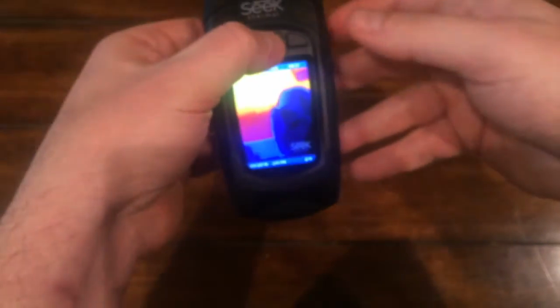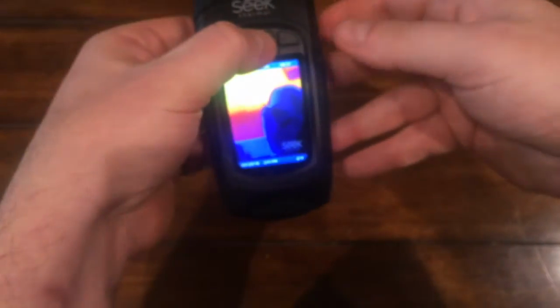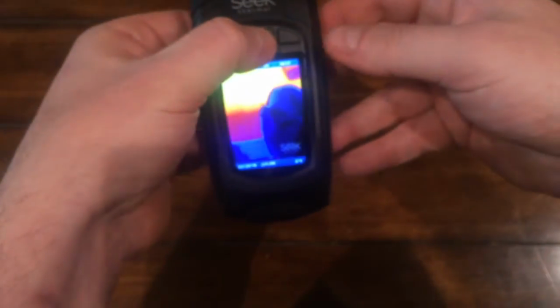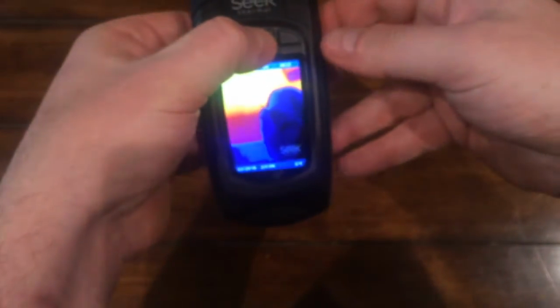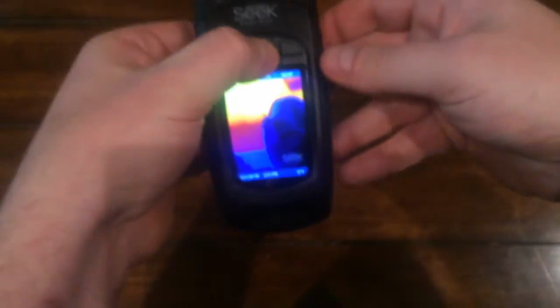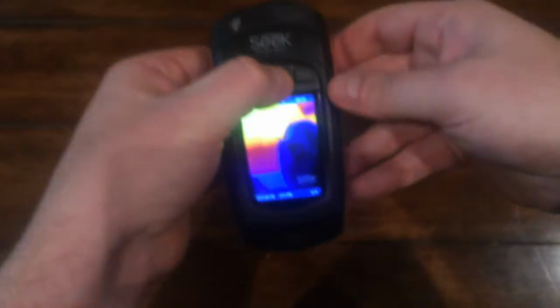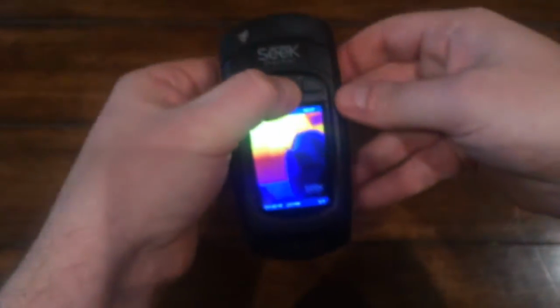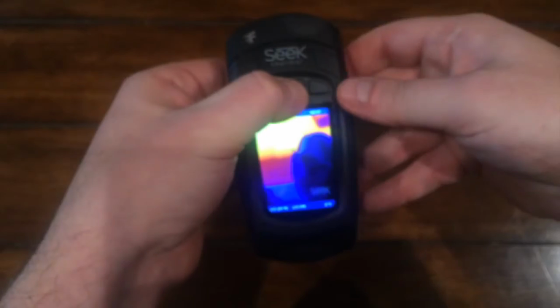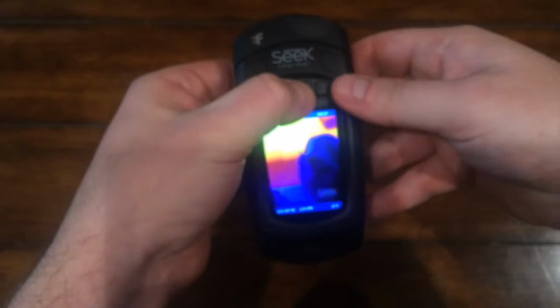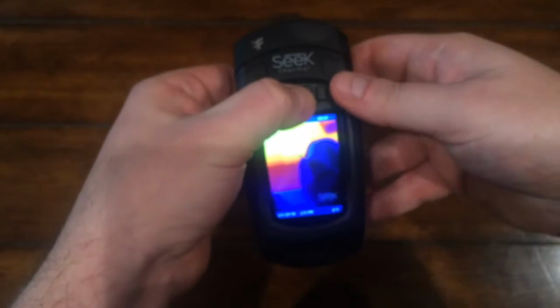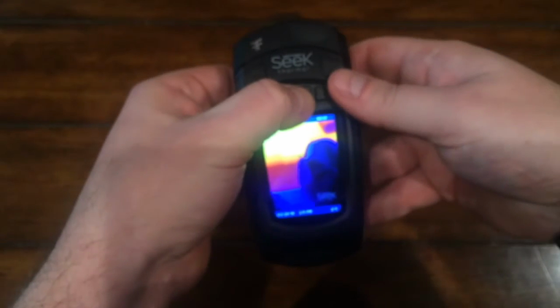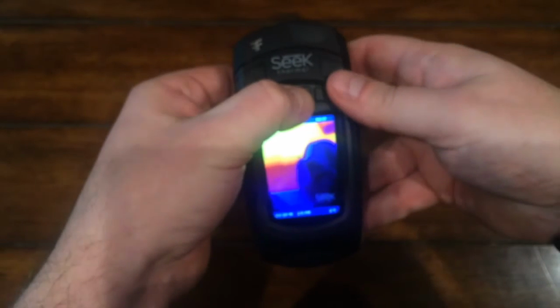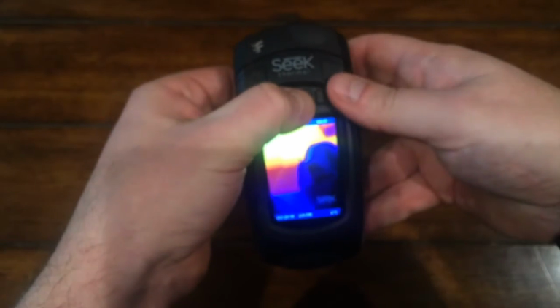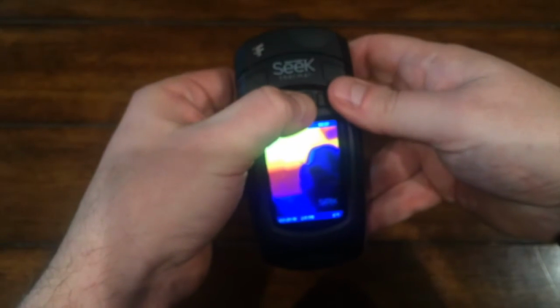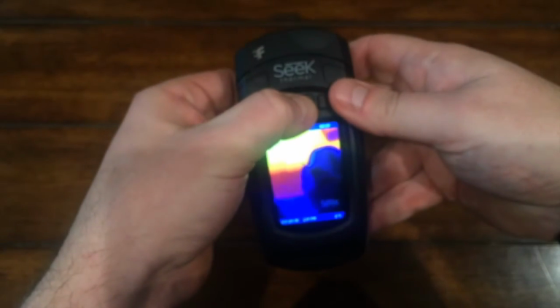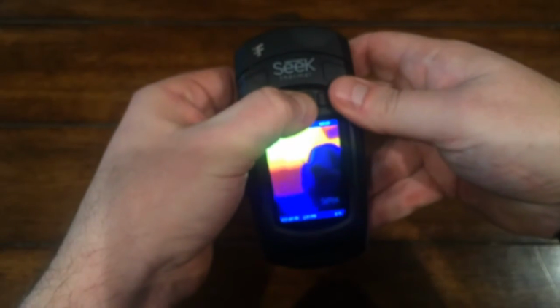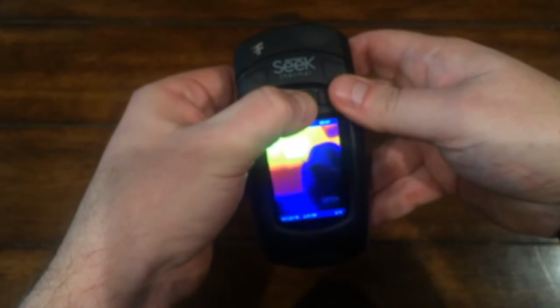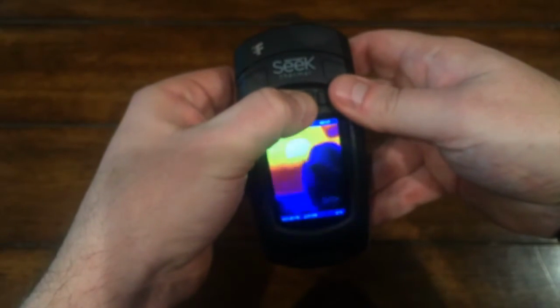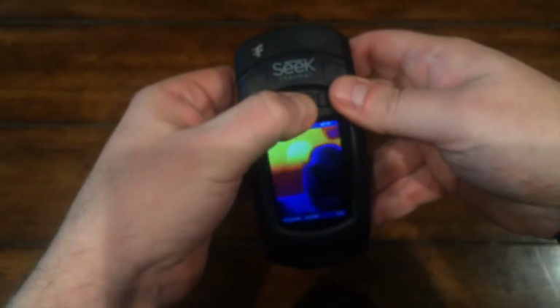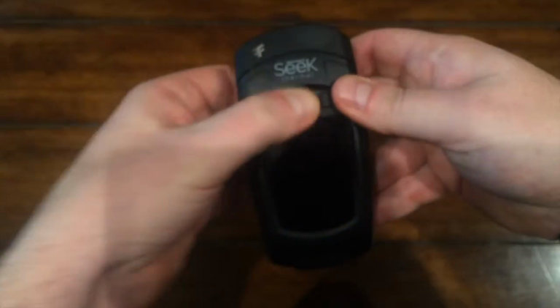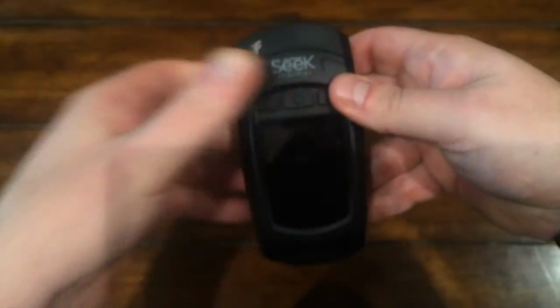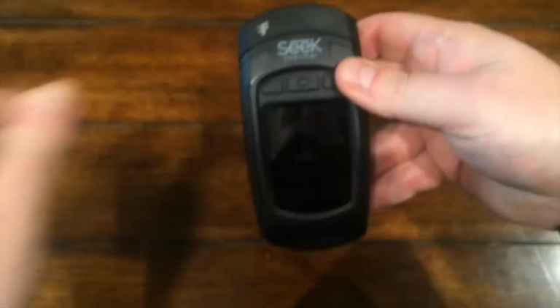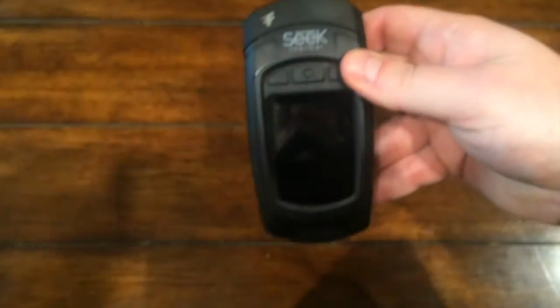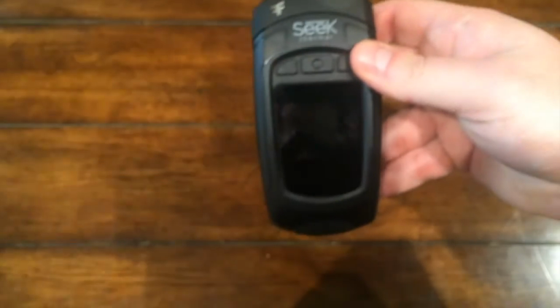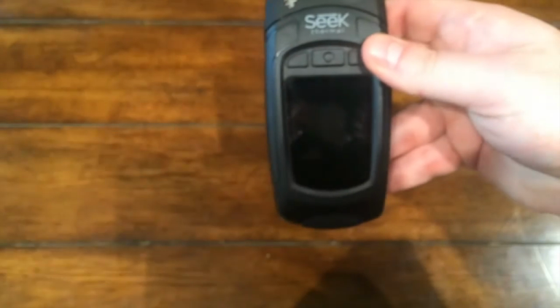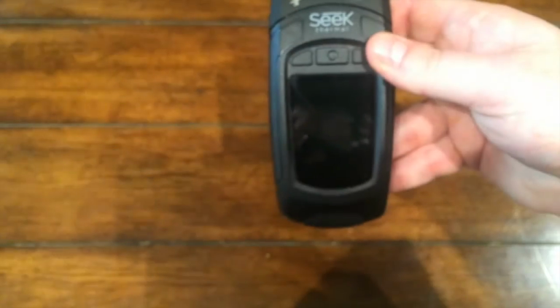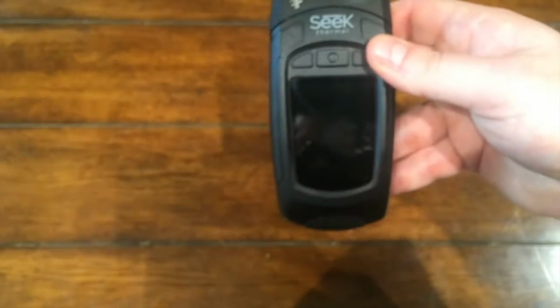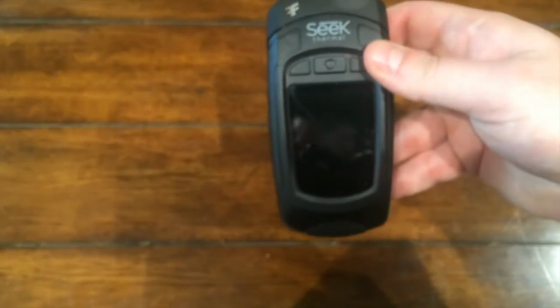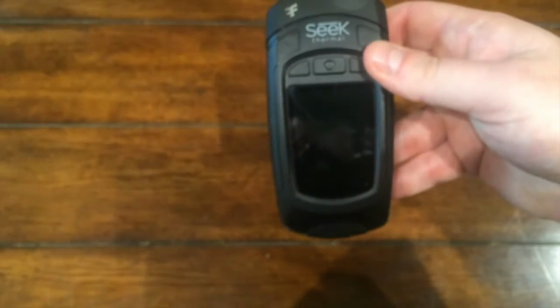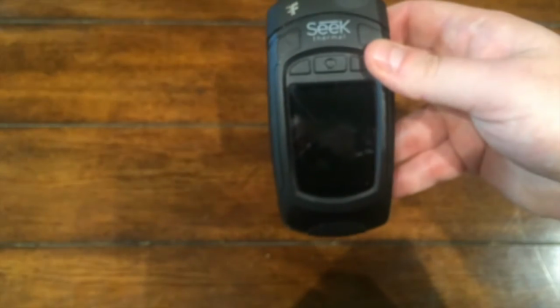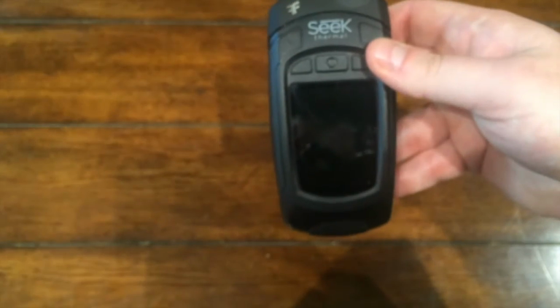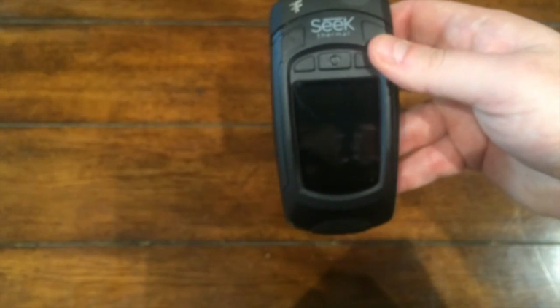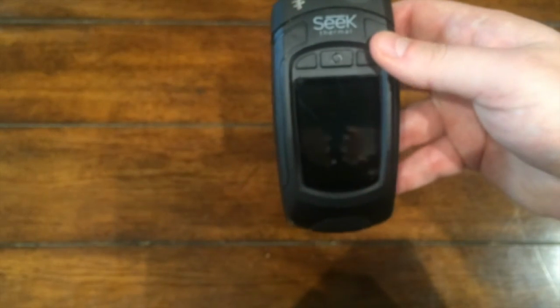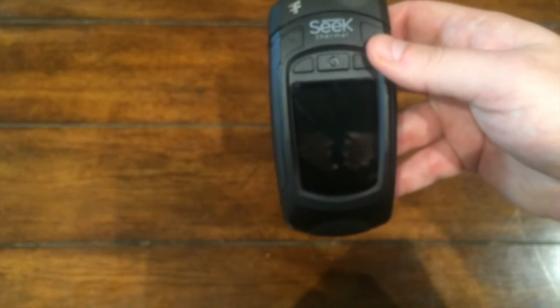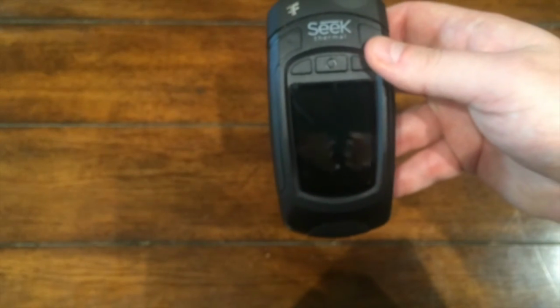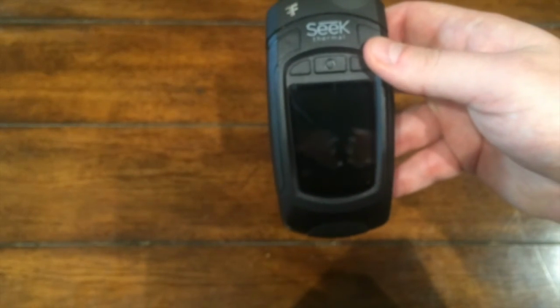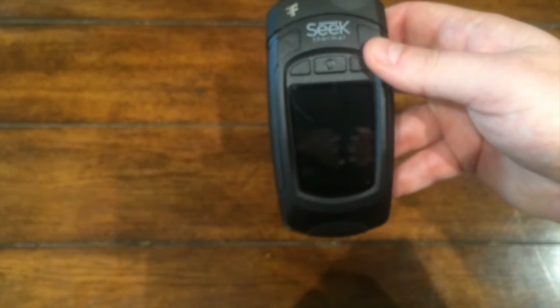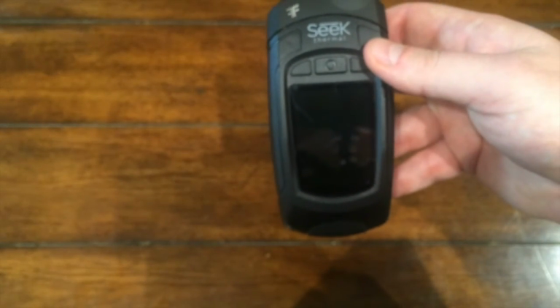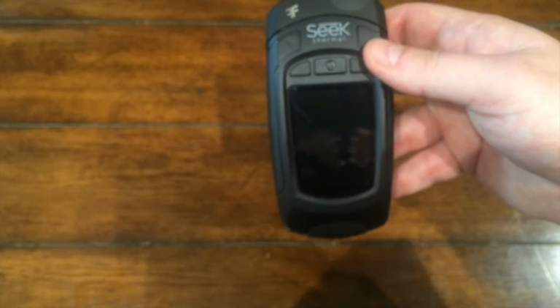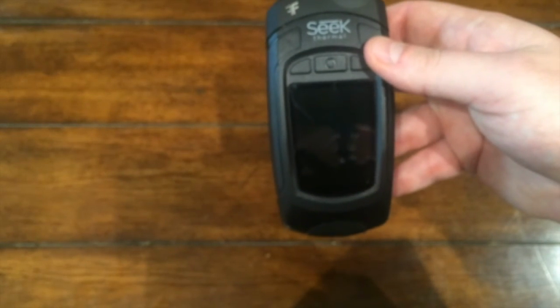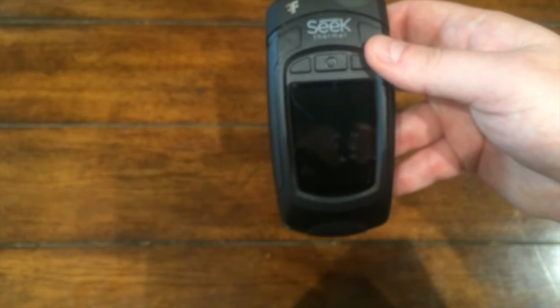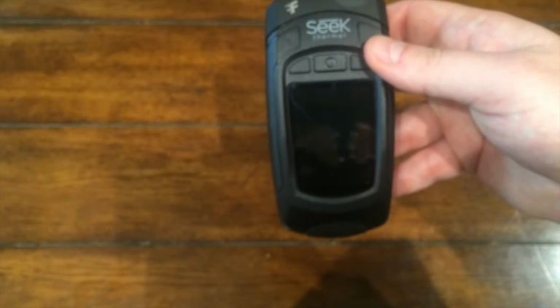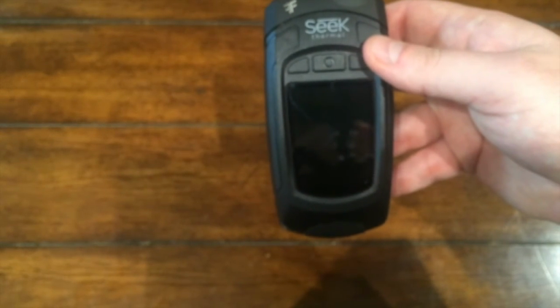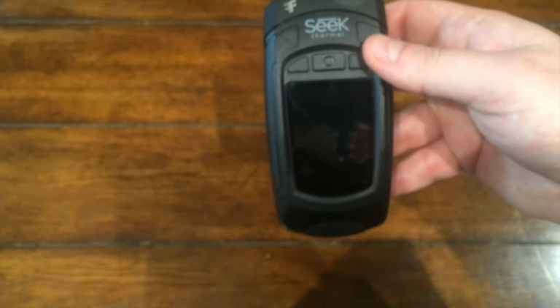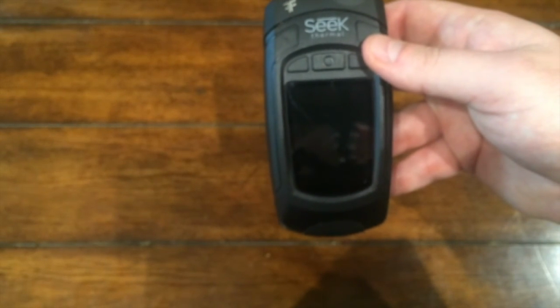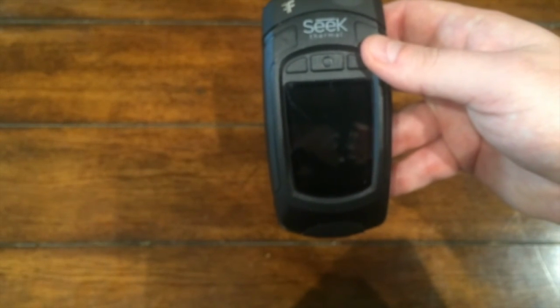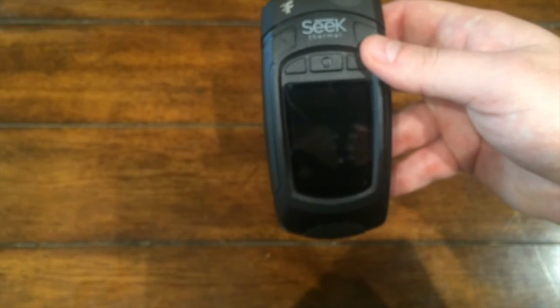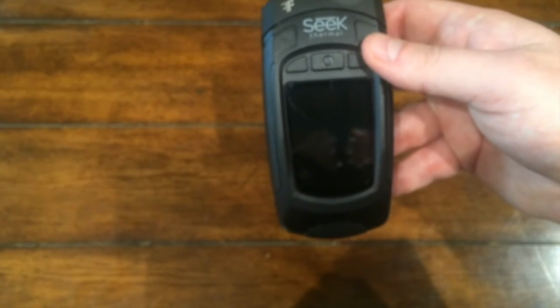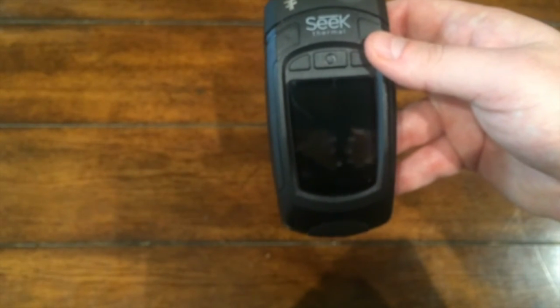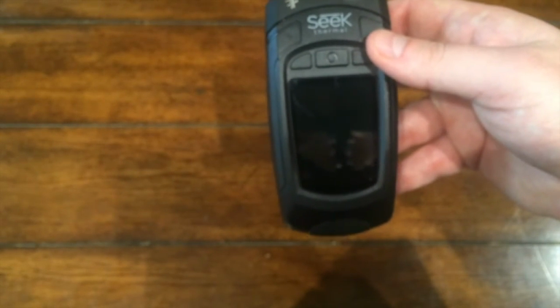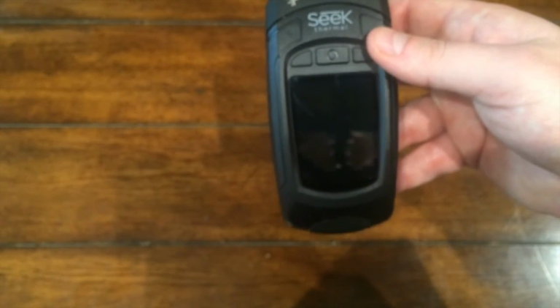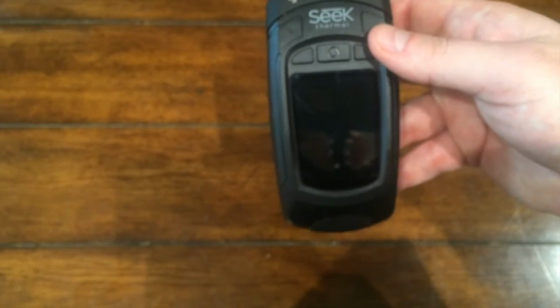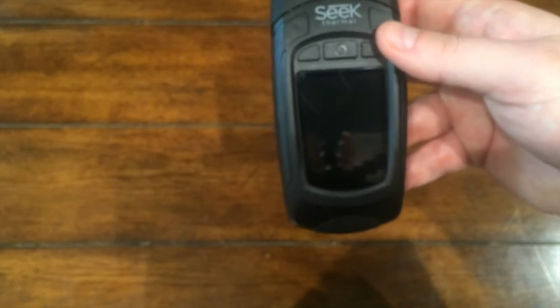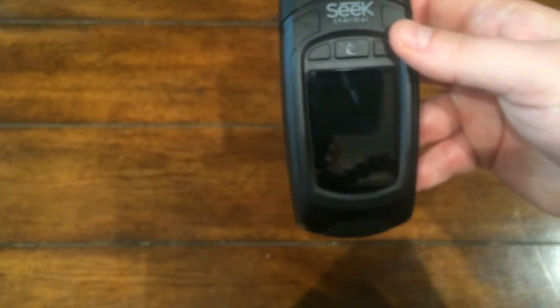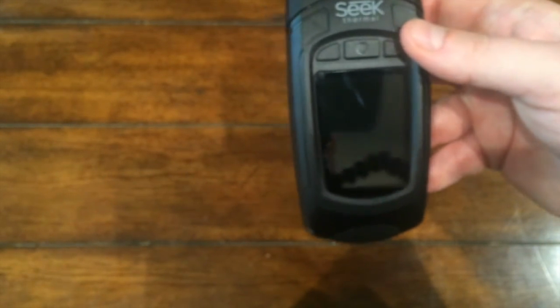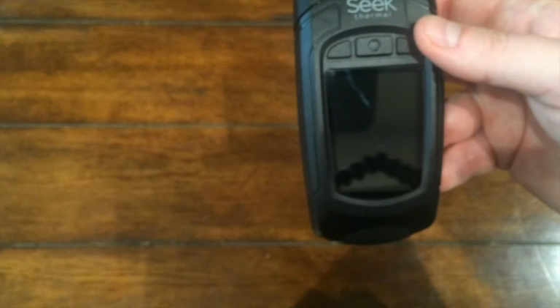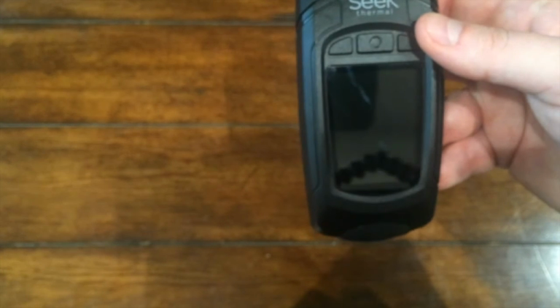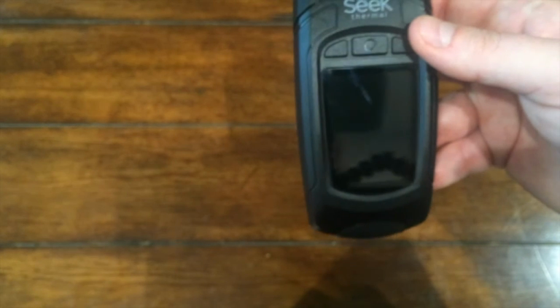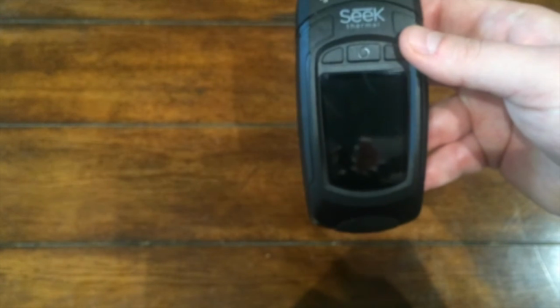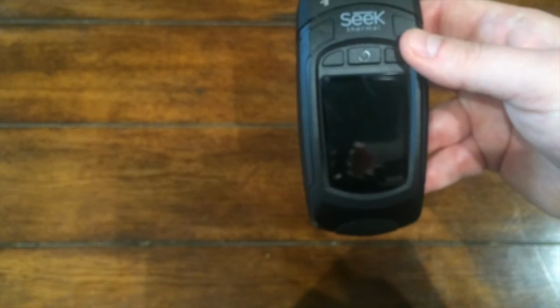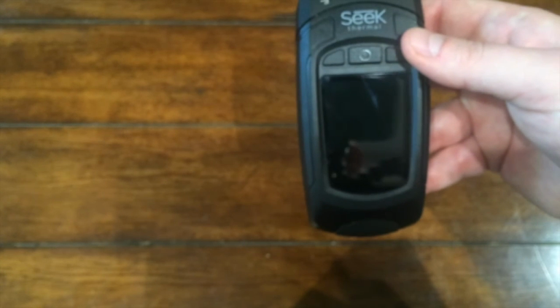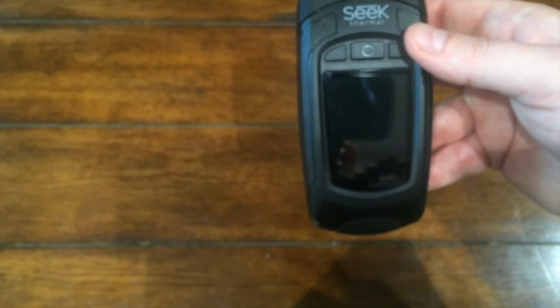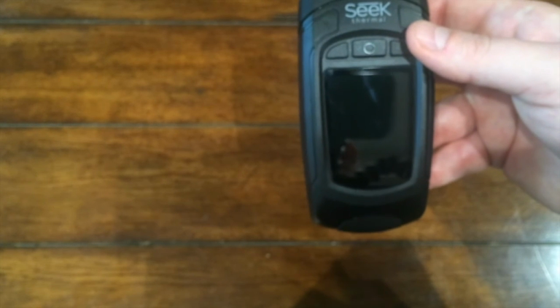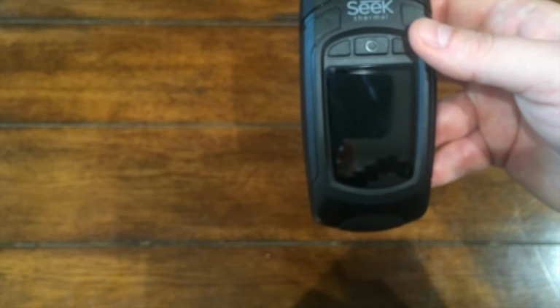There you have it. This has been an intro to the Seek Reveal. For other helpful info, visit our help center at support.thermal.com.